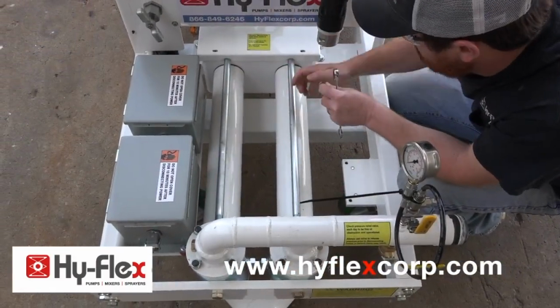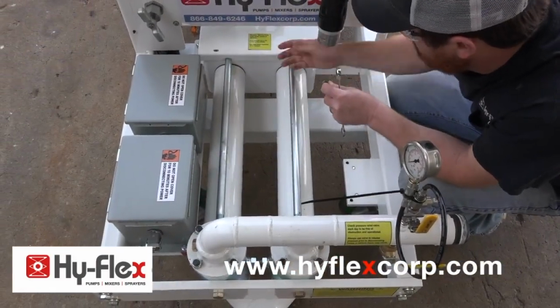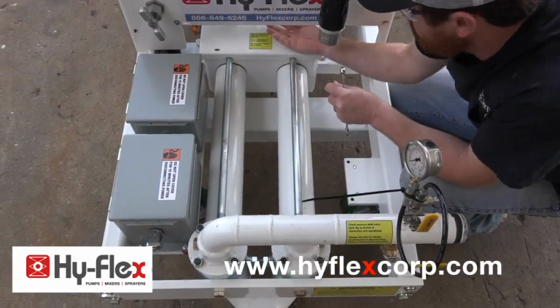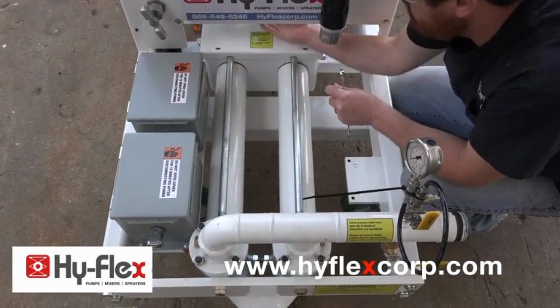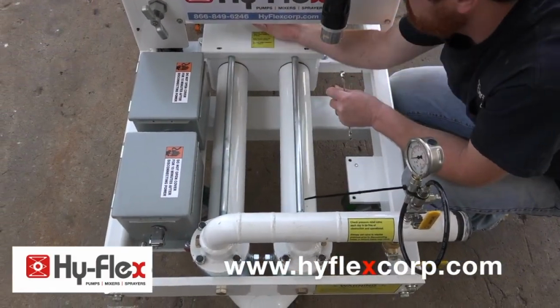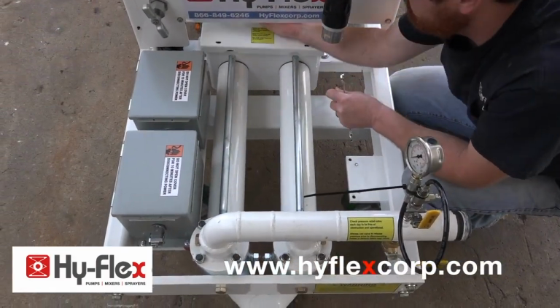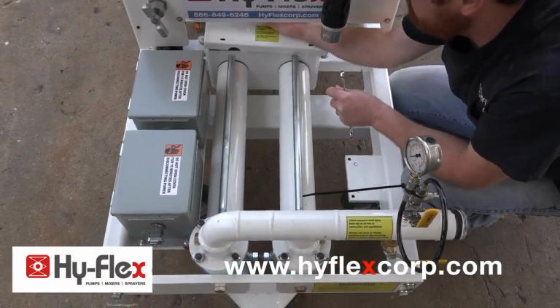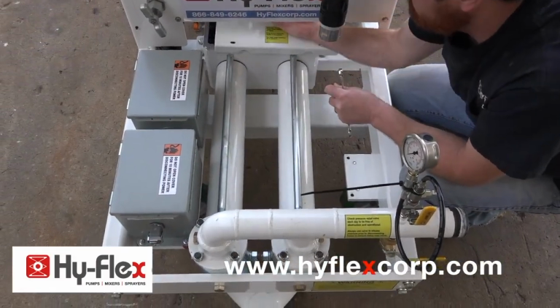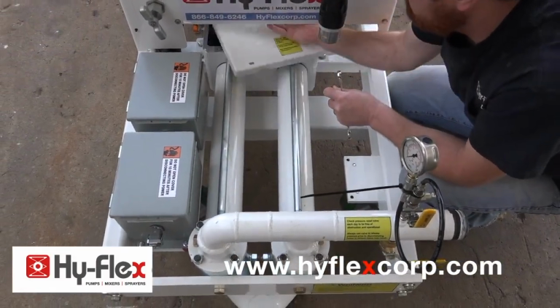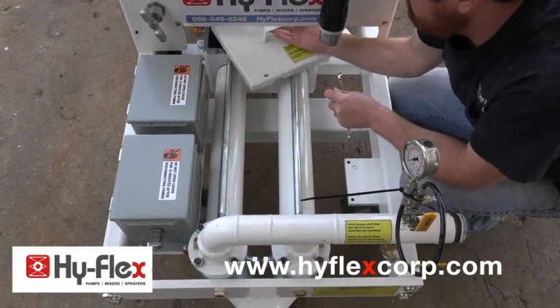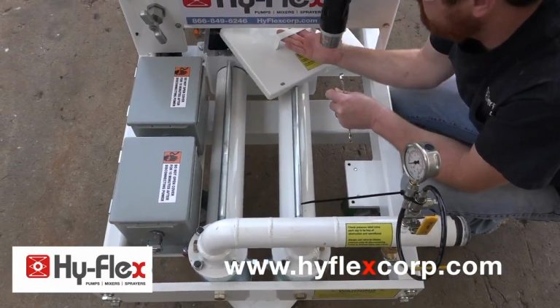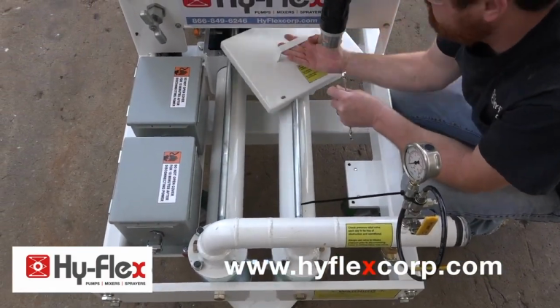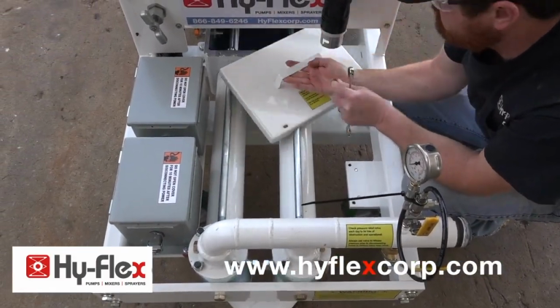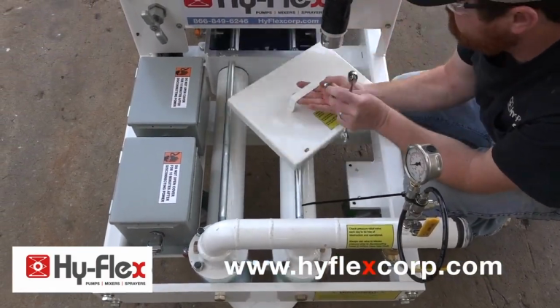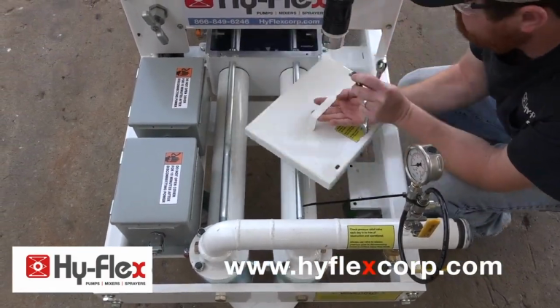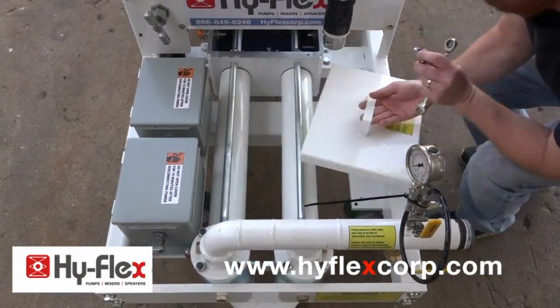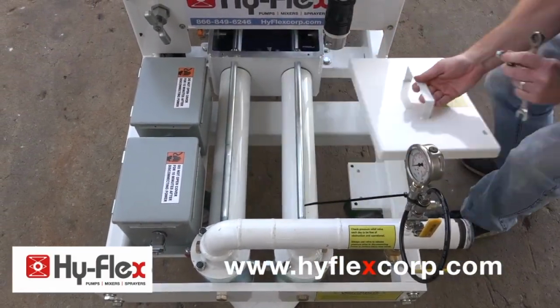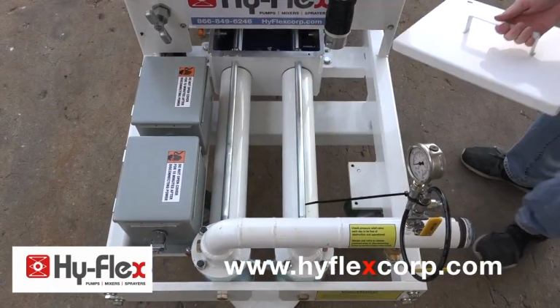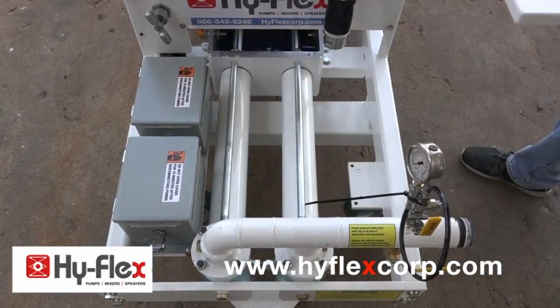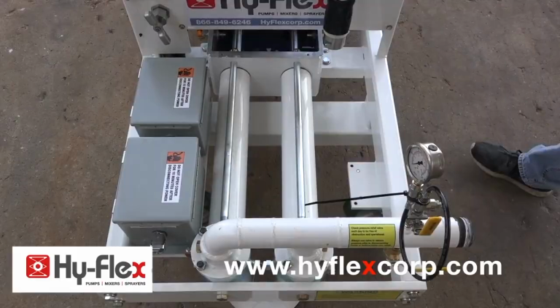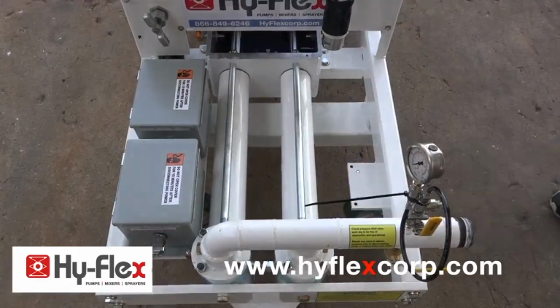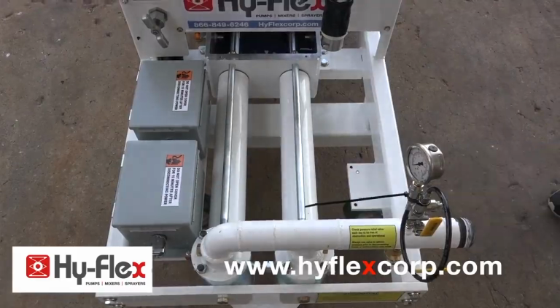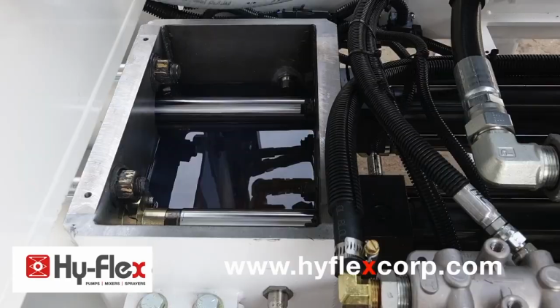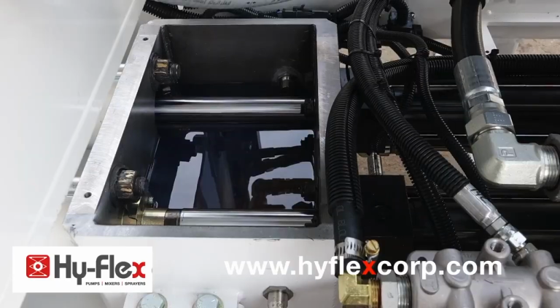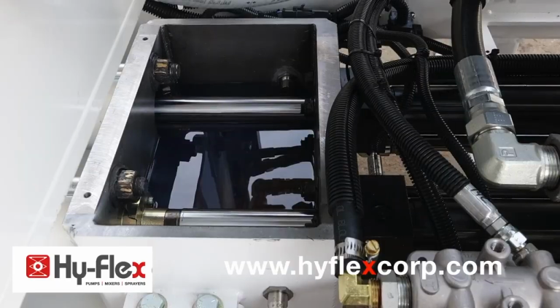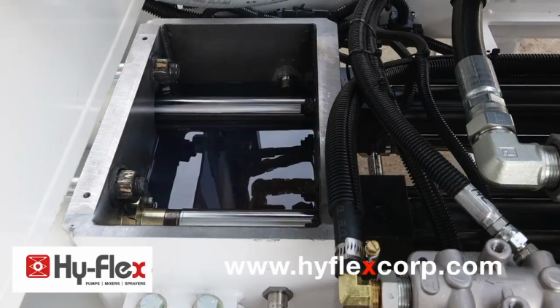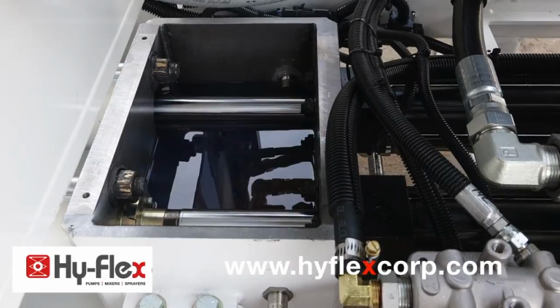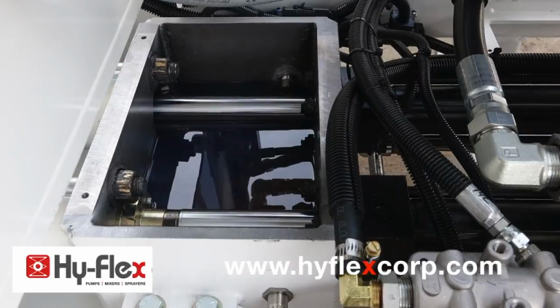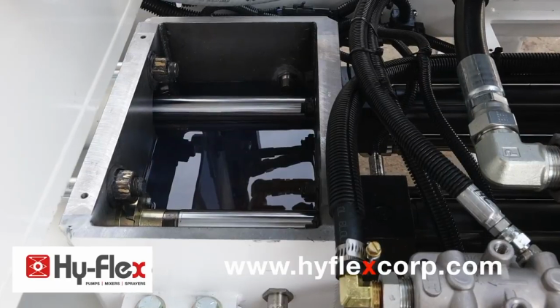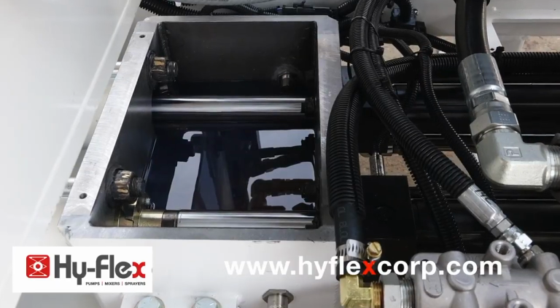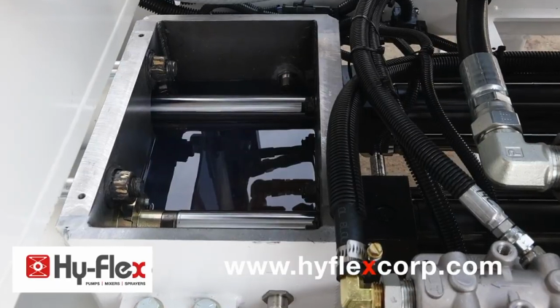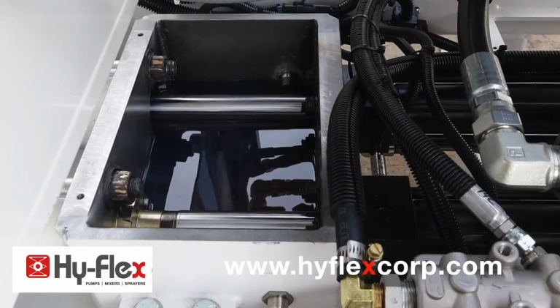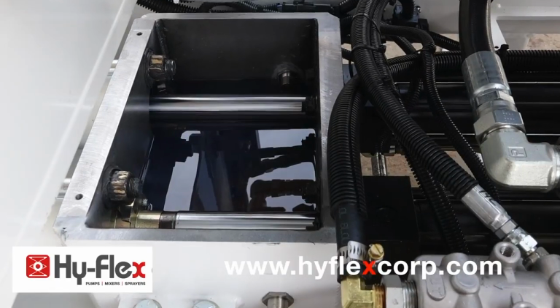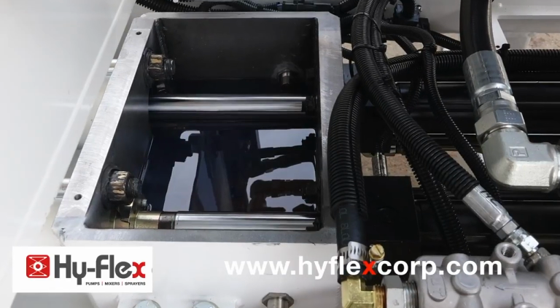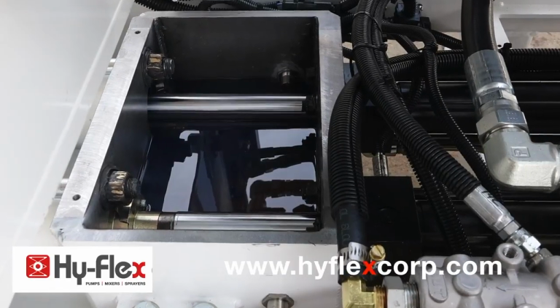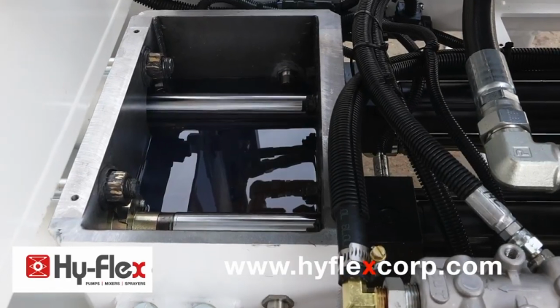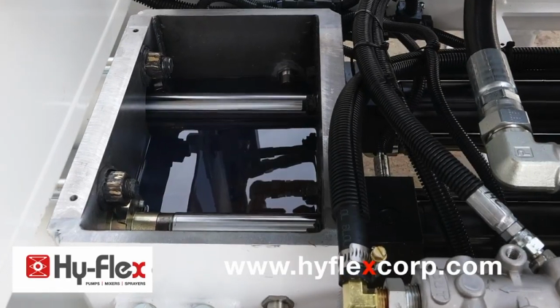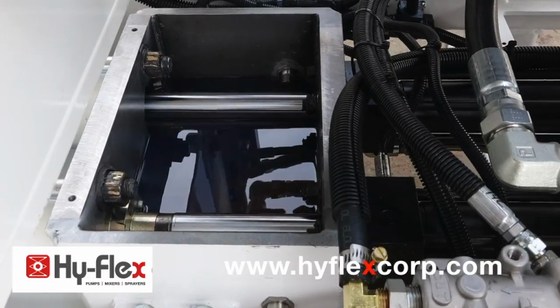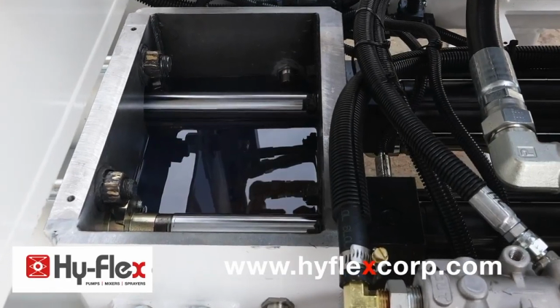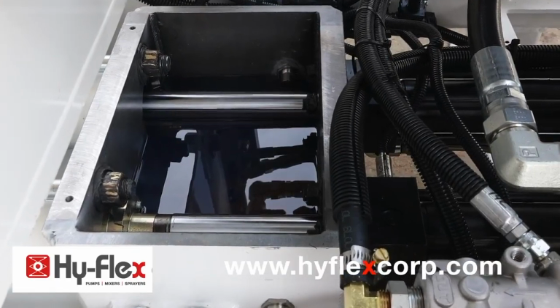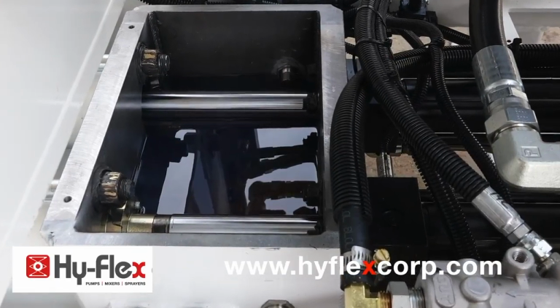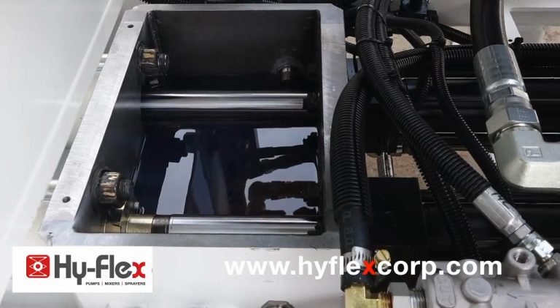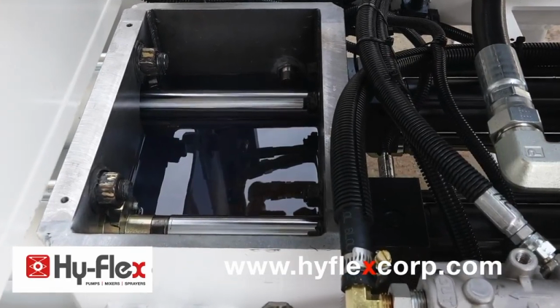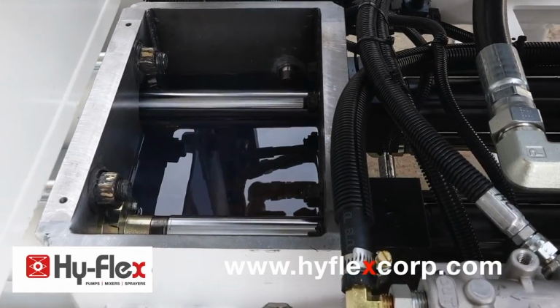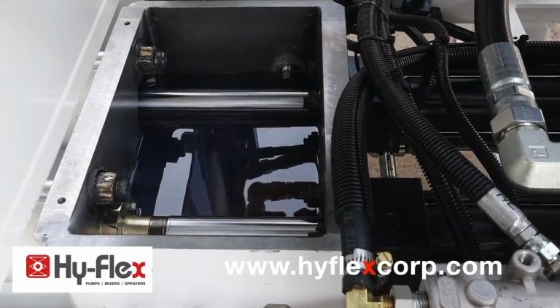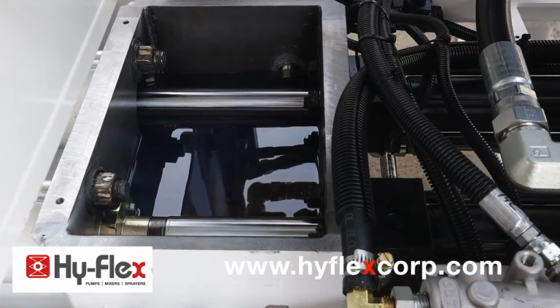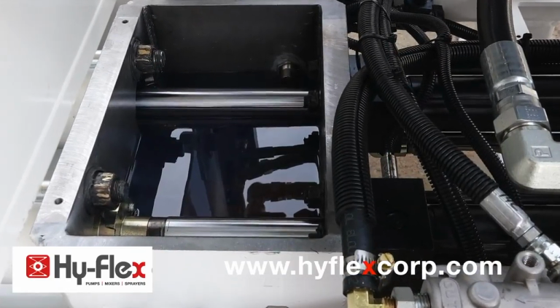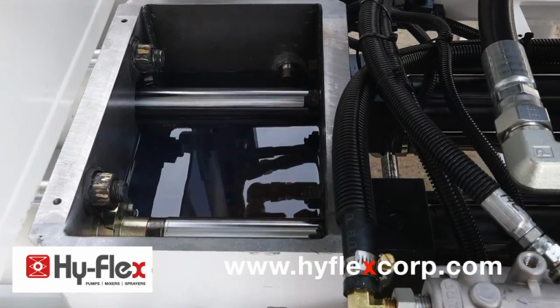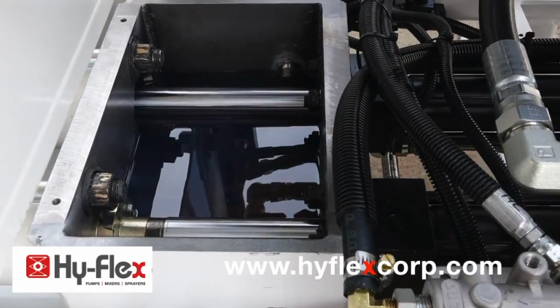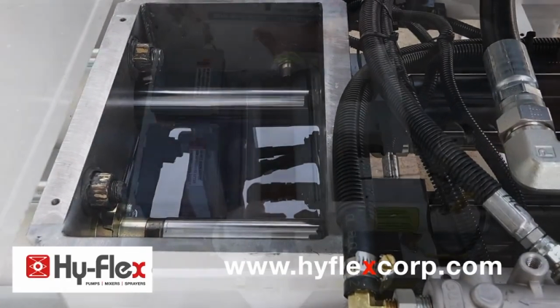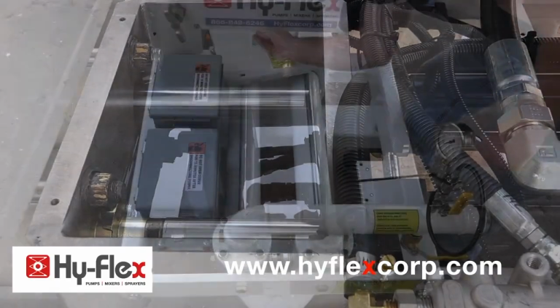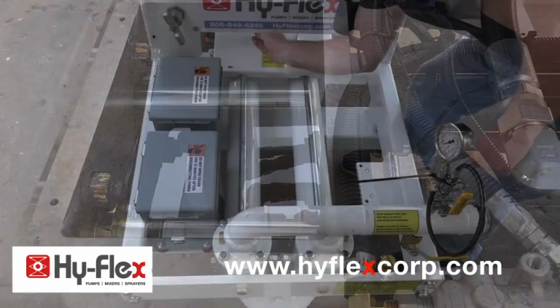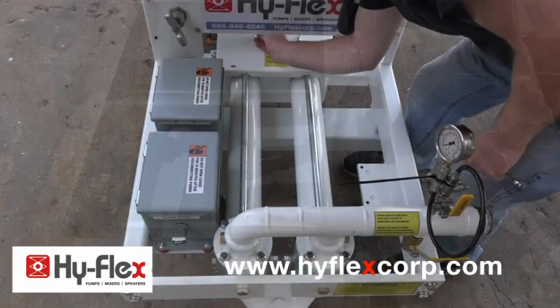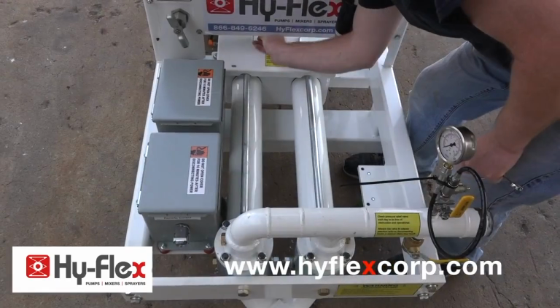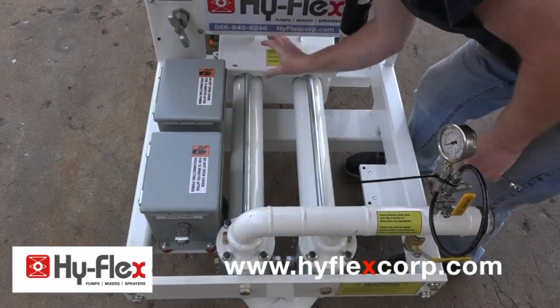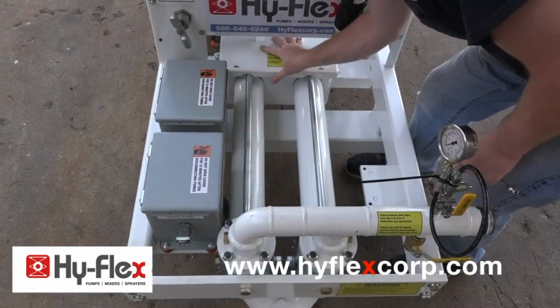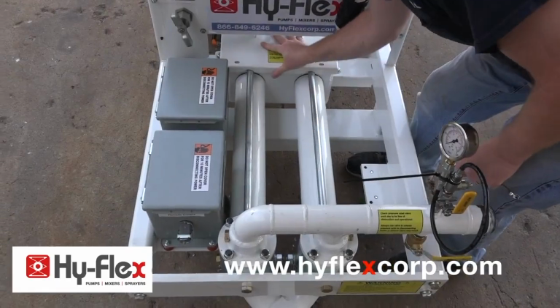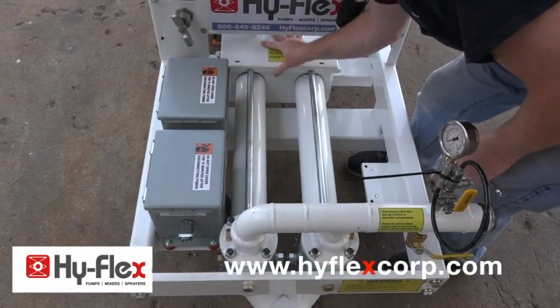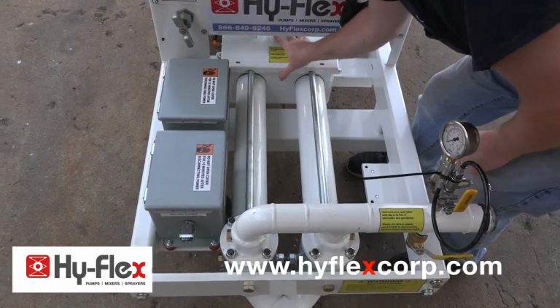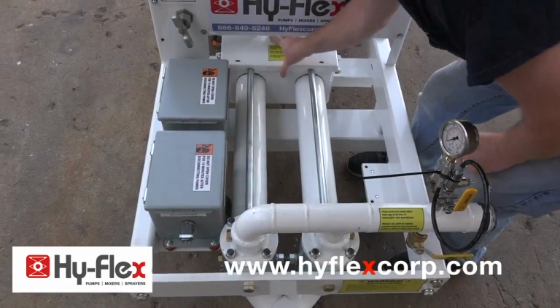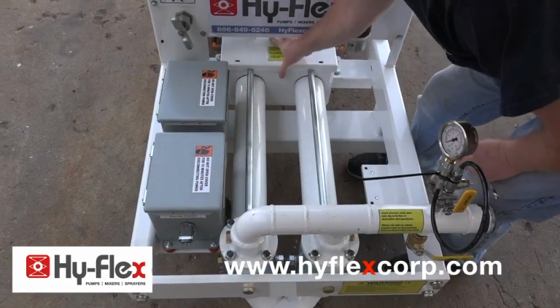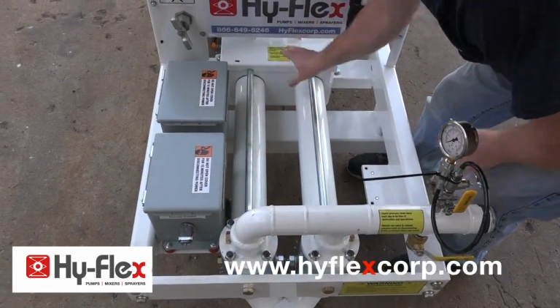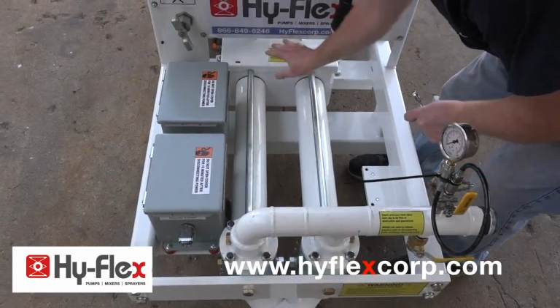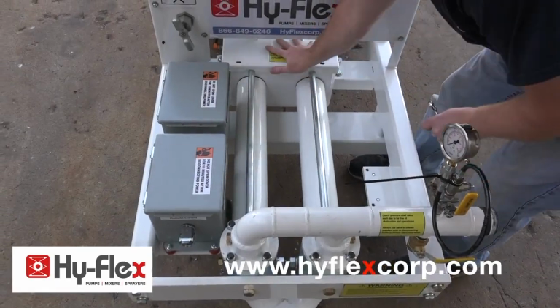Check transfer box oil. The oil needs to be halfway up the hydraulic cylinders. One quart usage per day is normal.